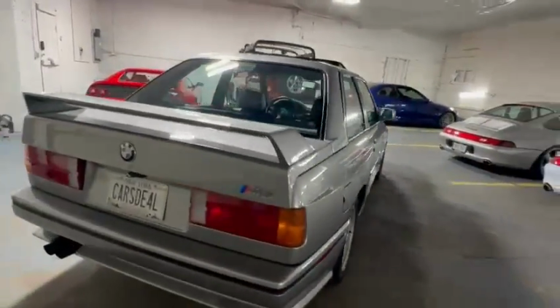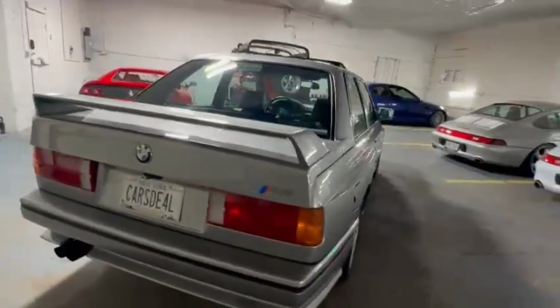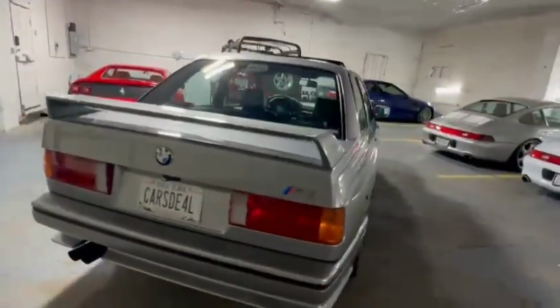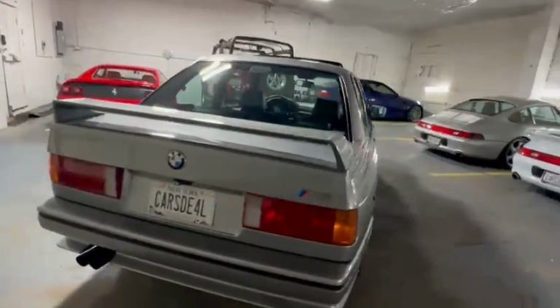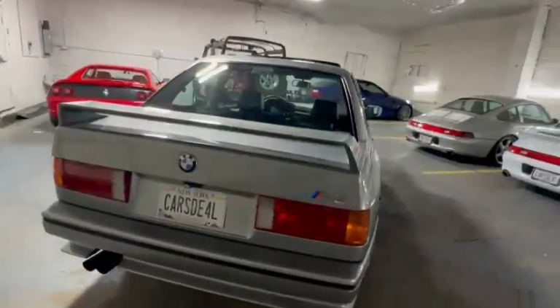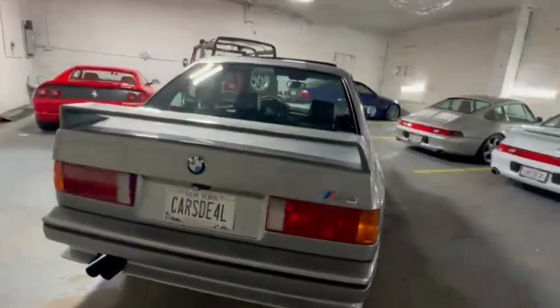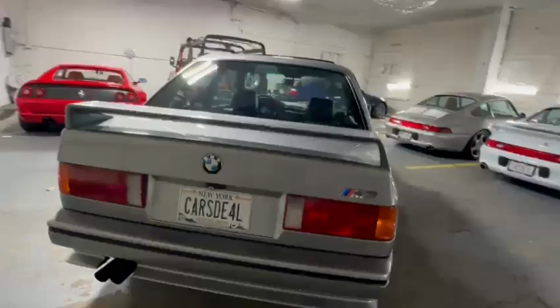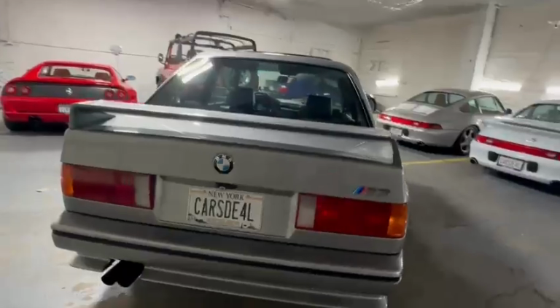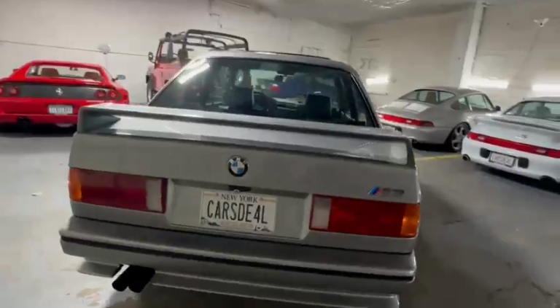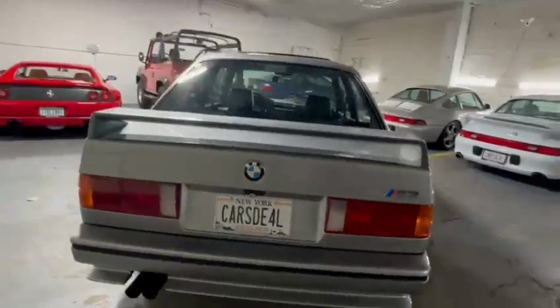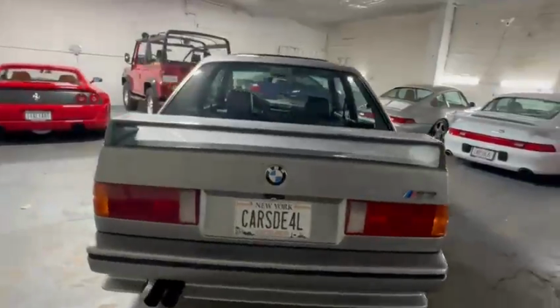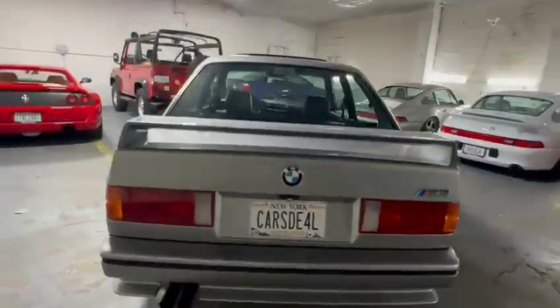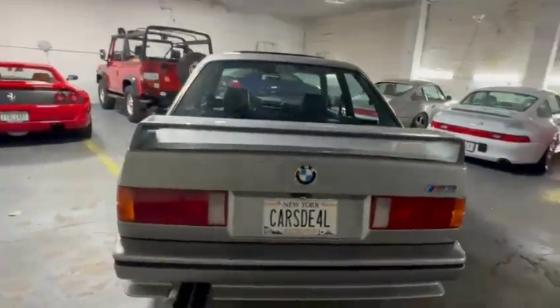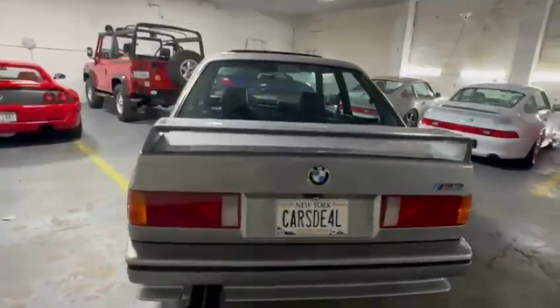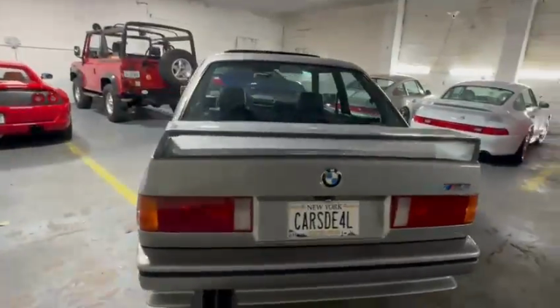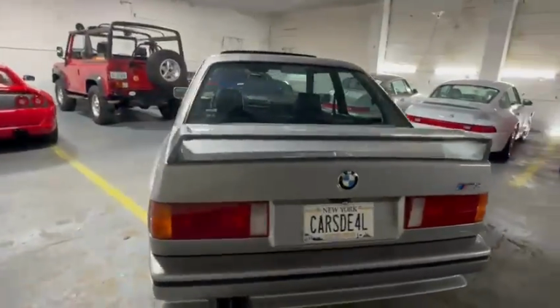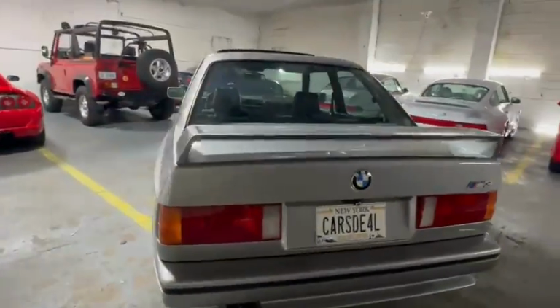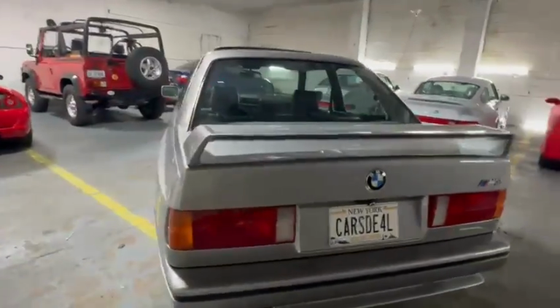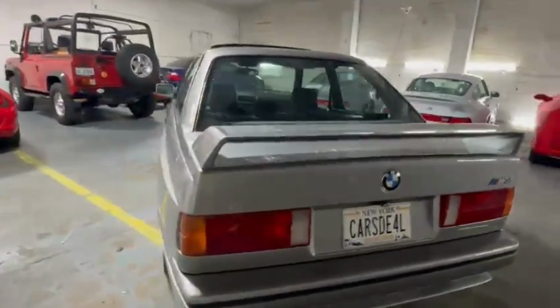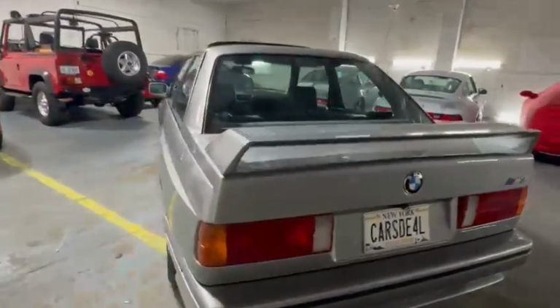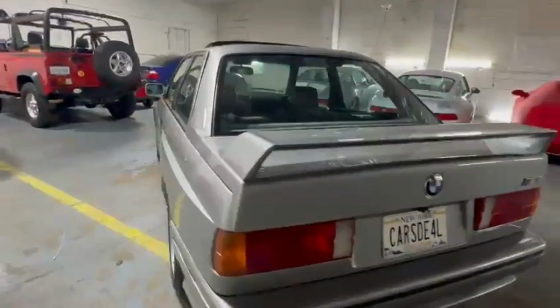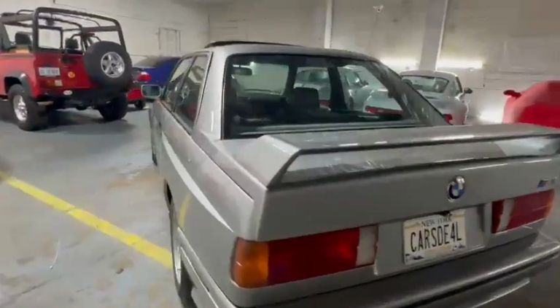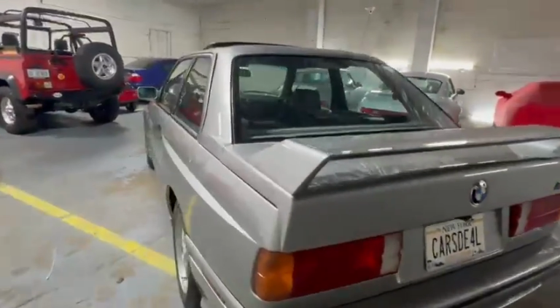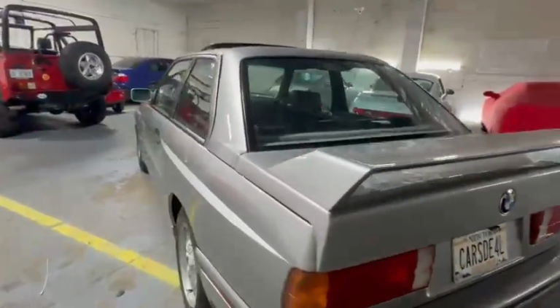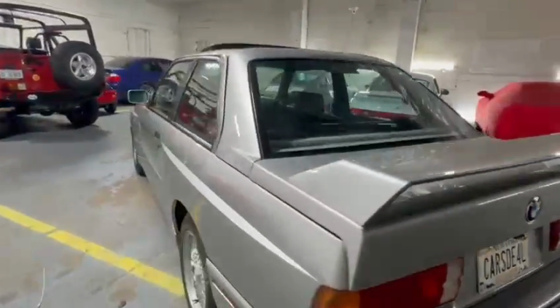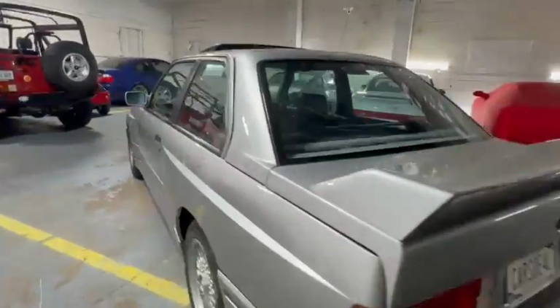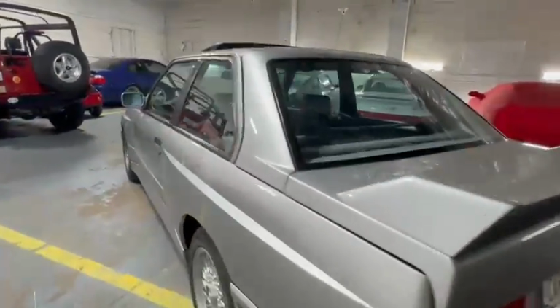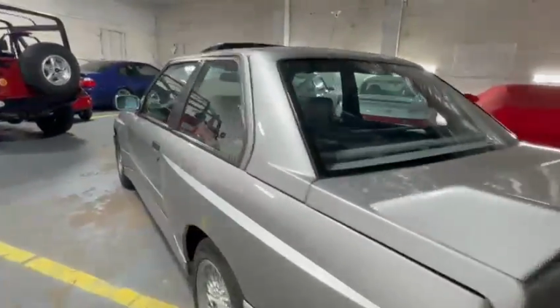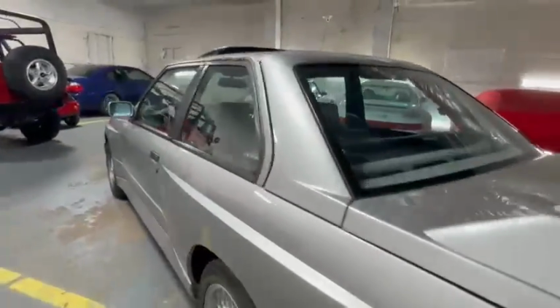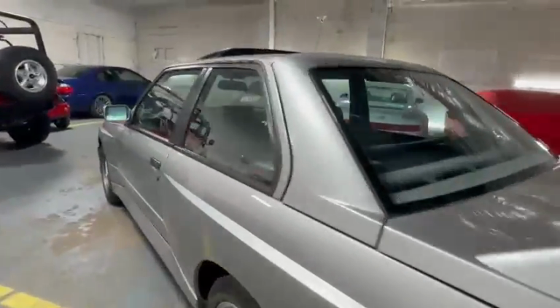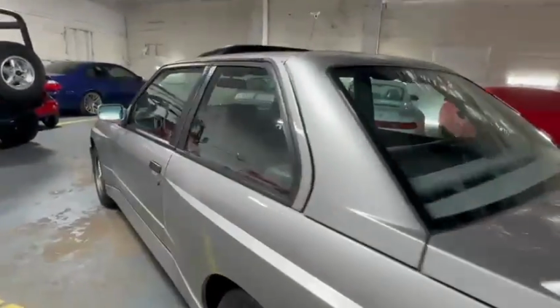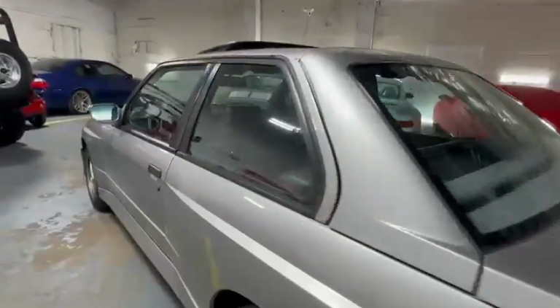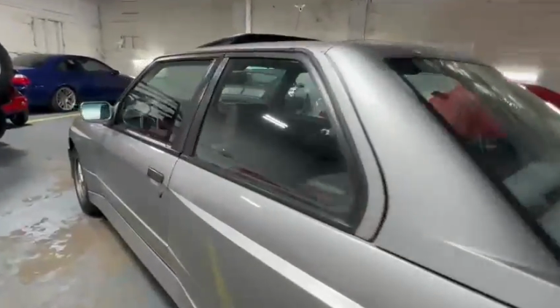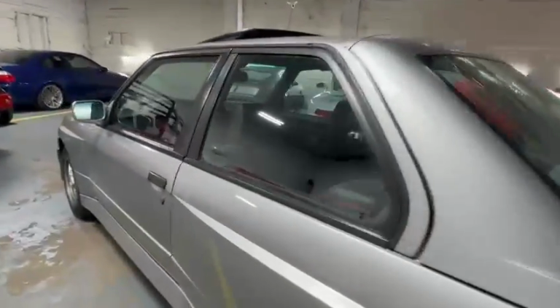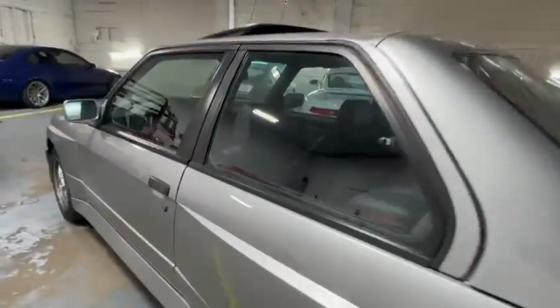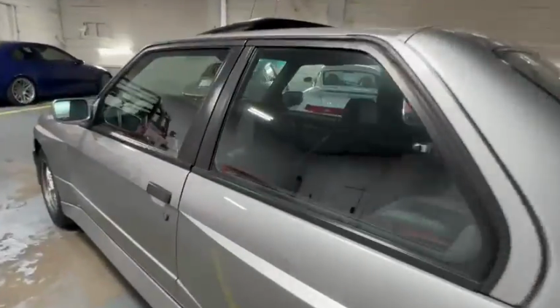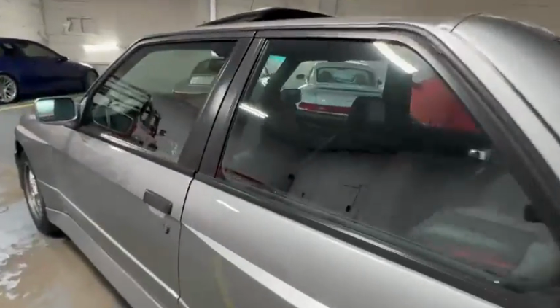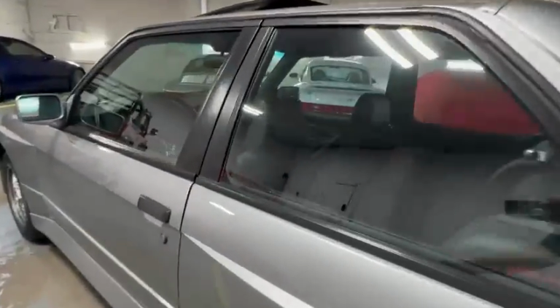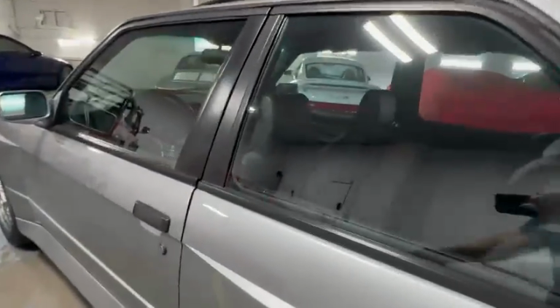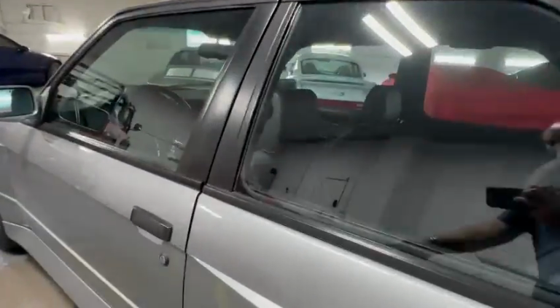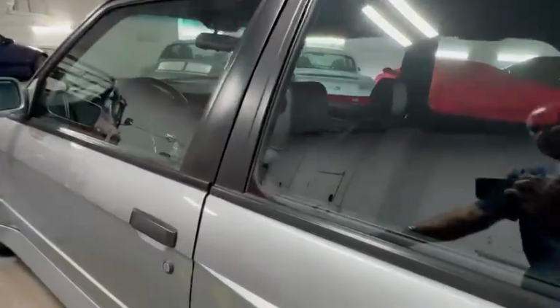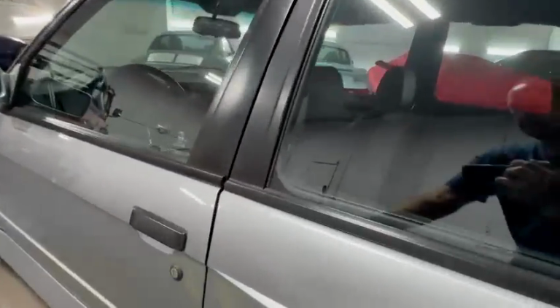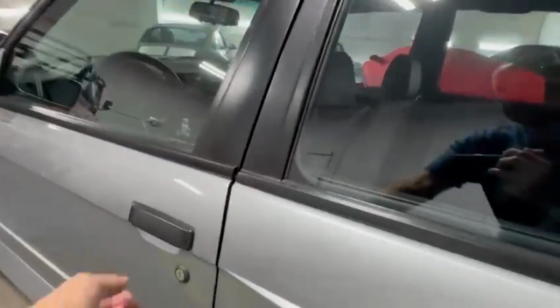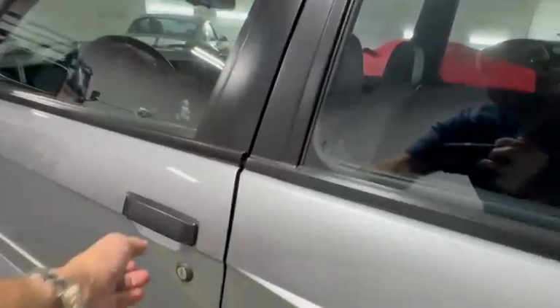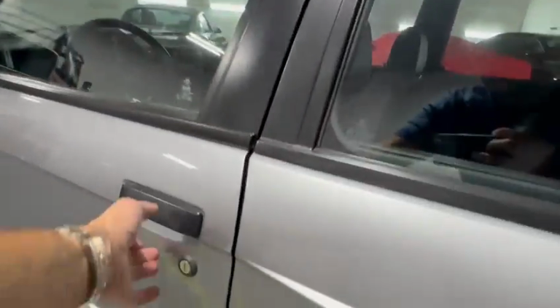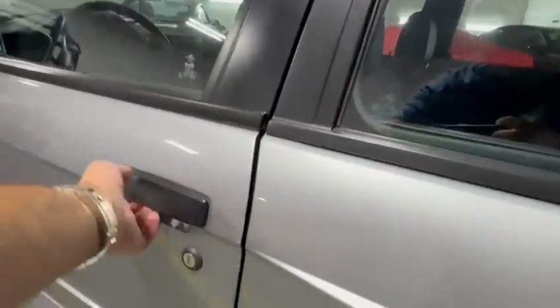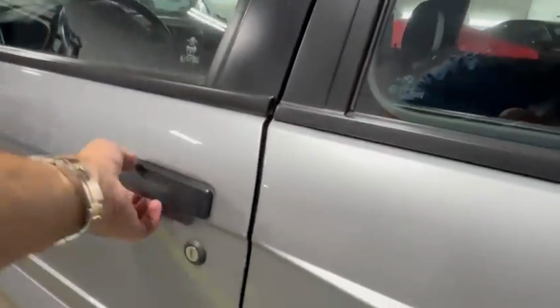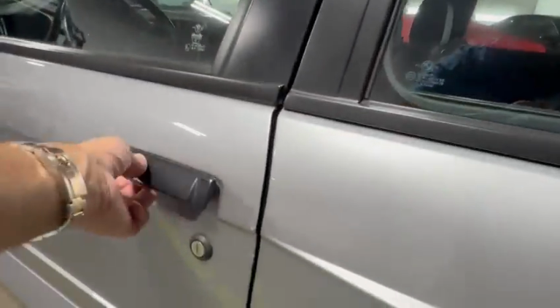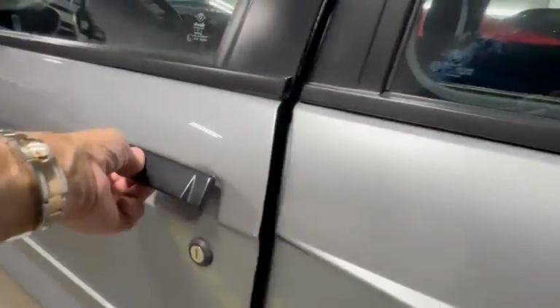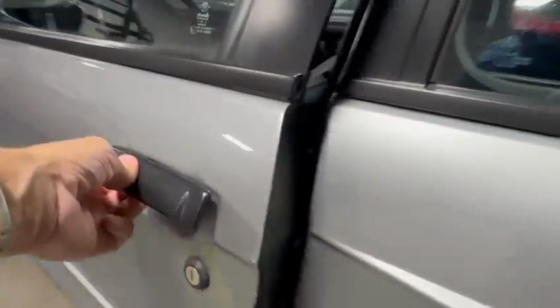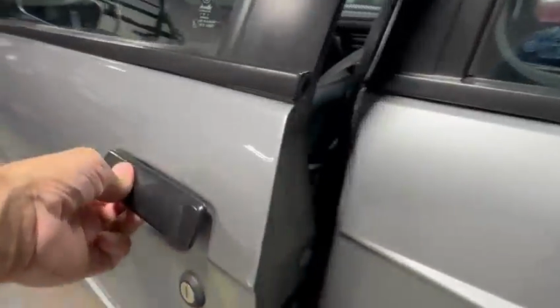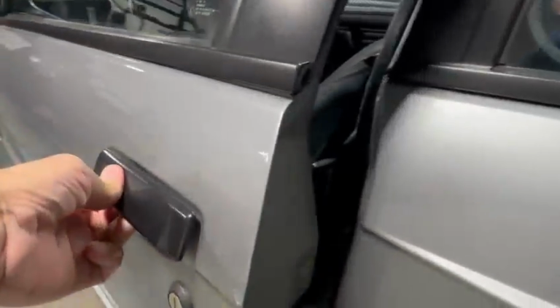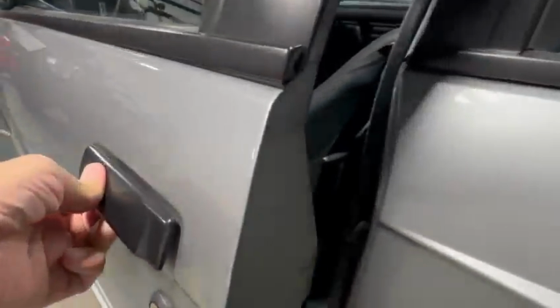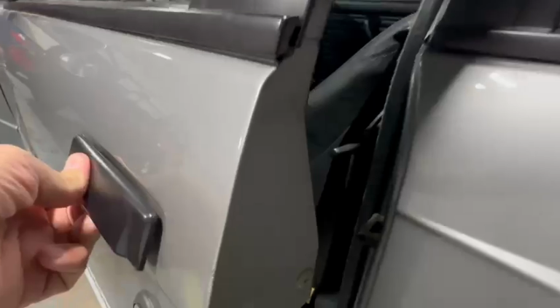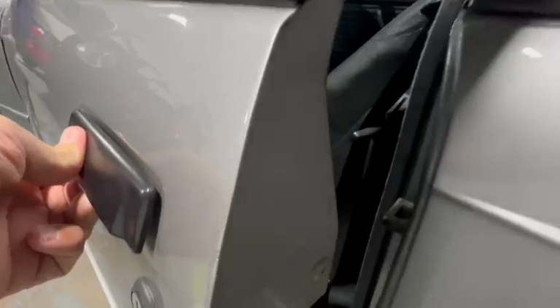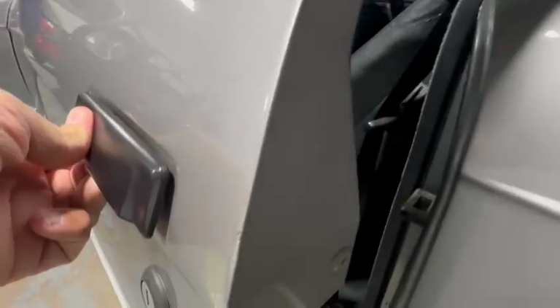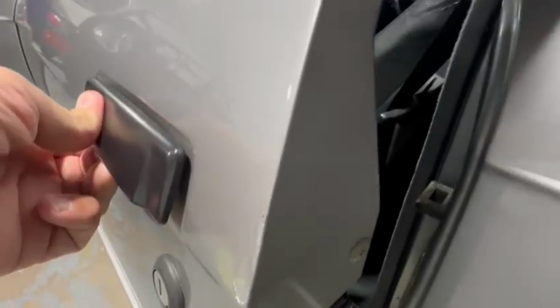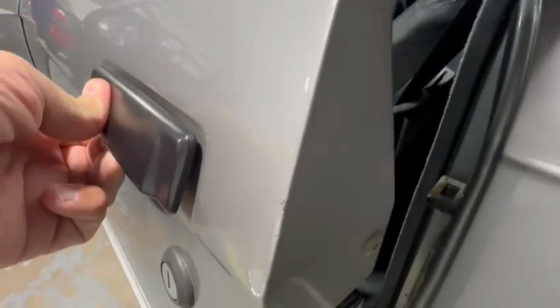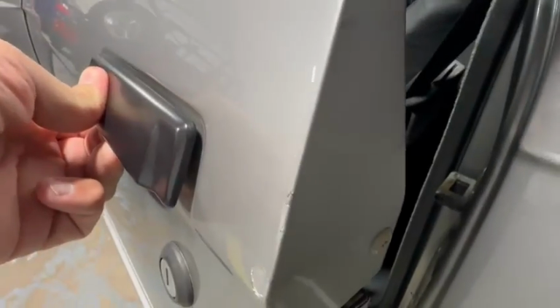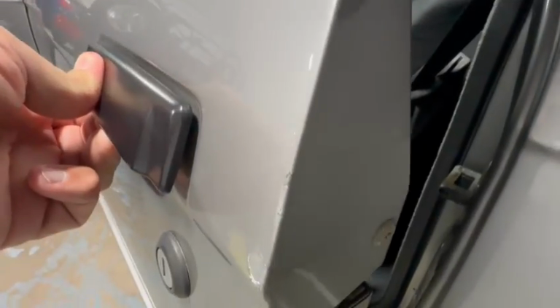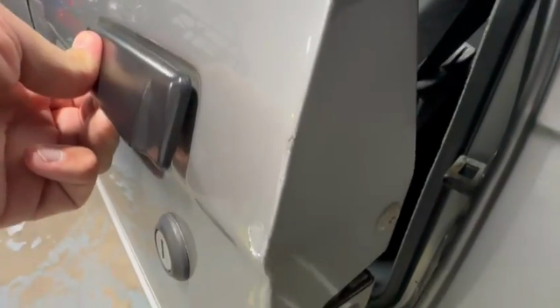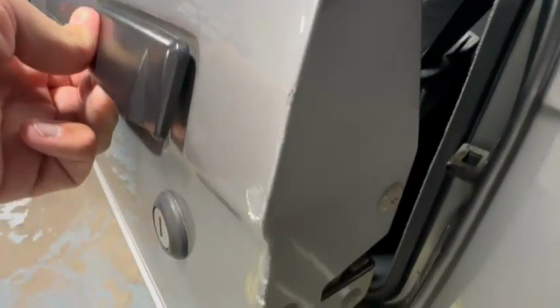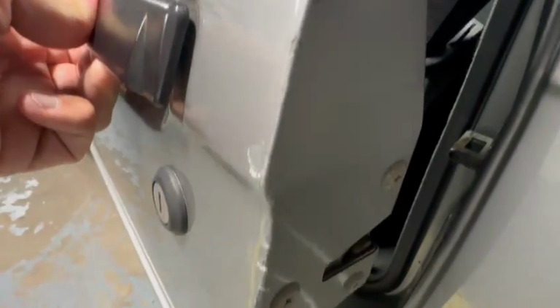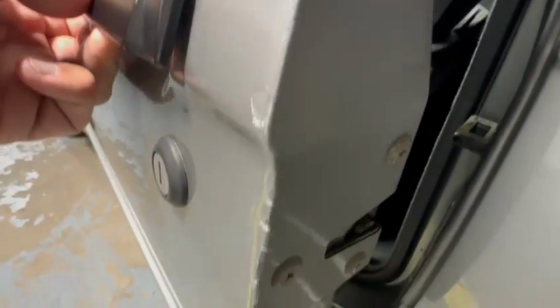I just want to show you guys the door, which was also disclosed in the listing. Someone did a poor job here.